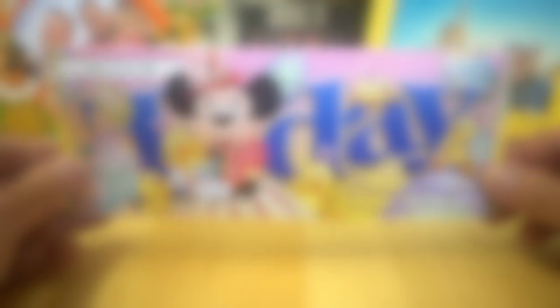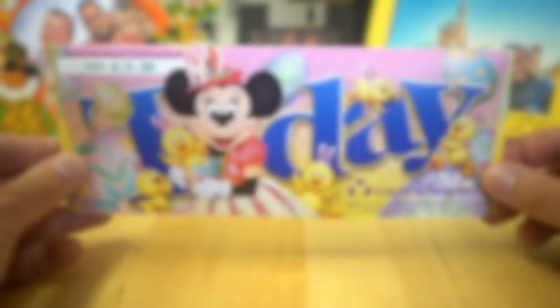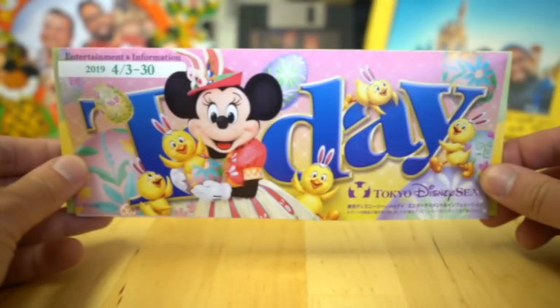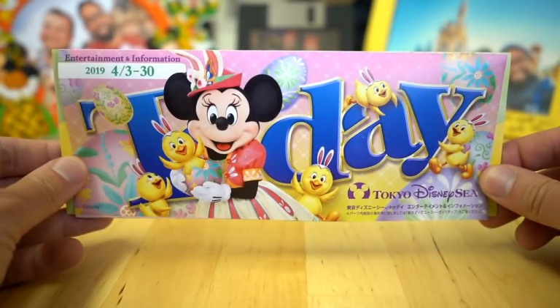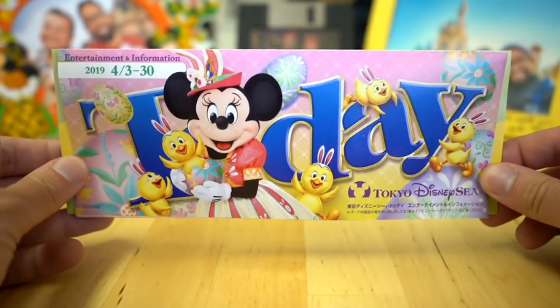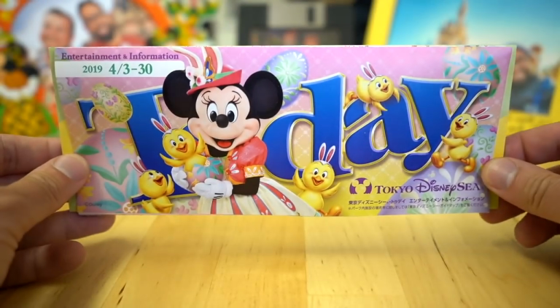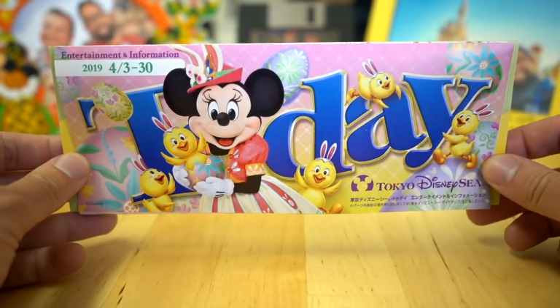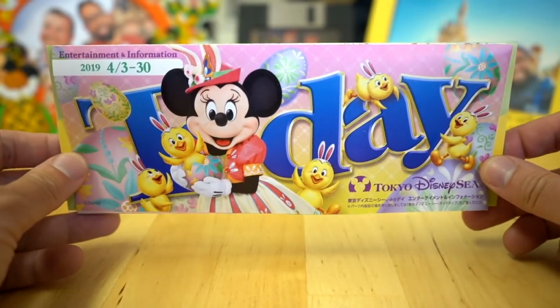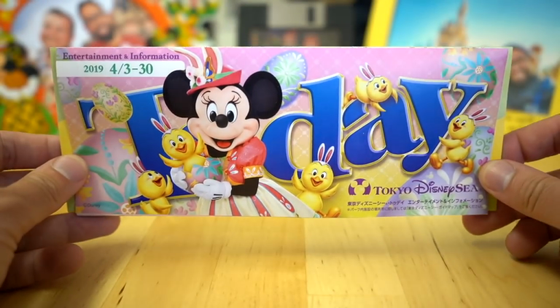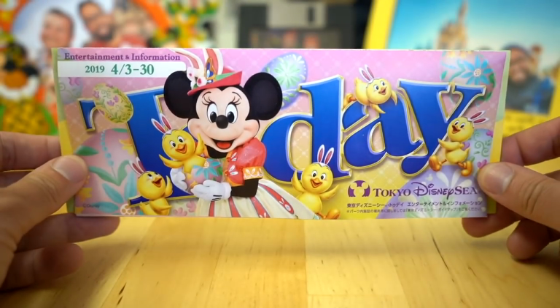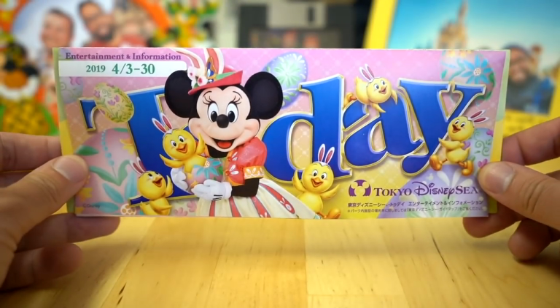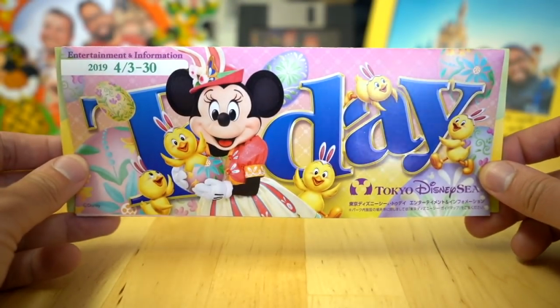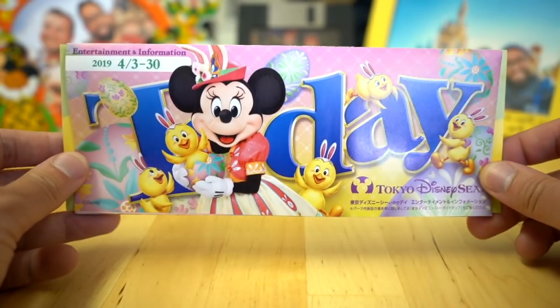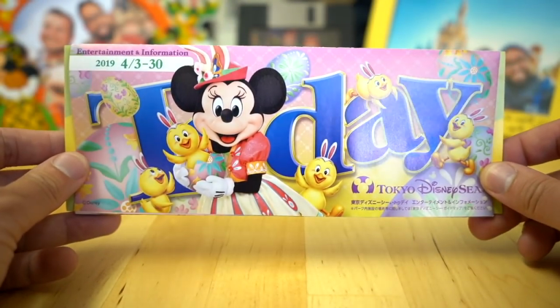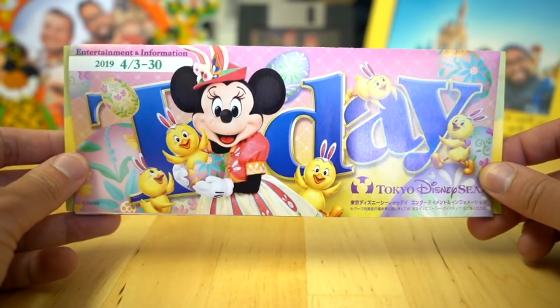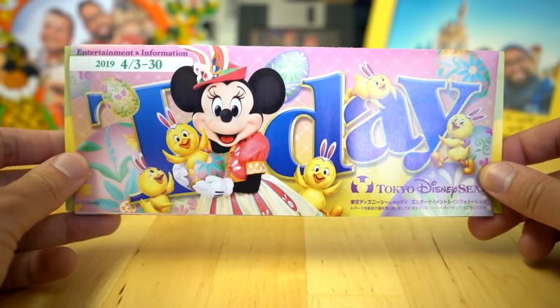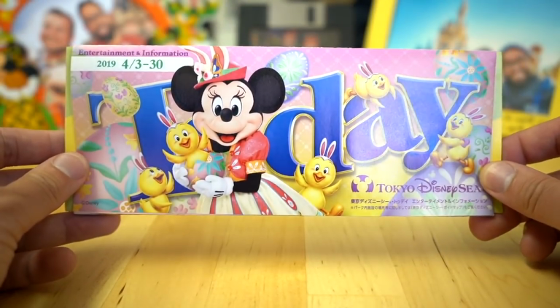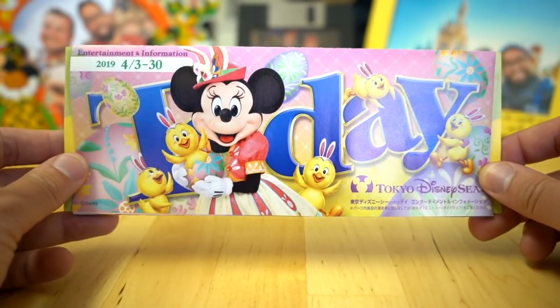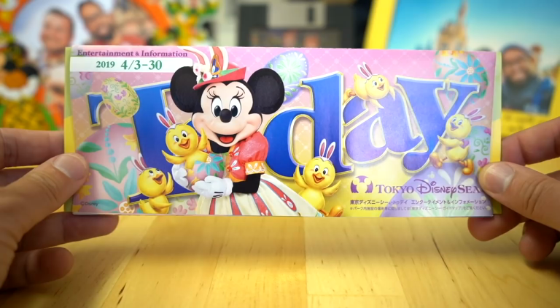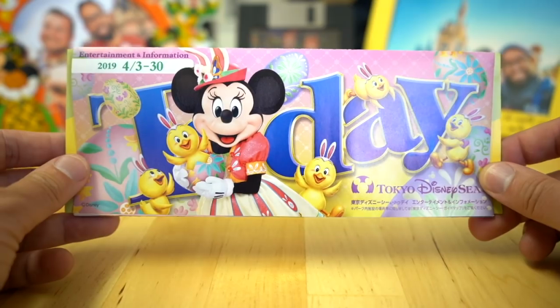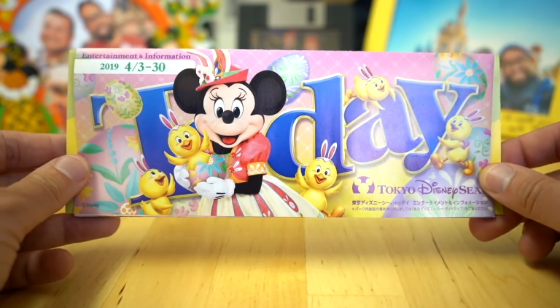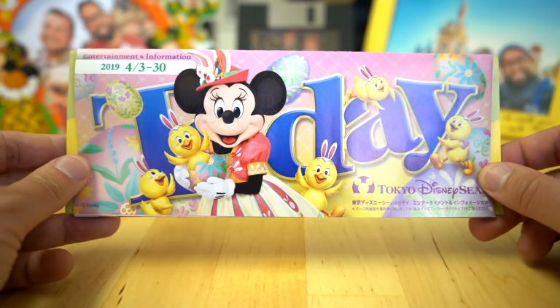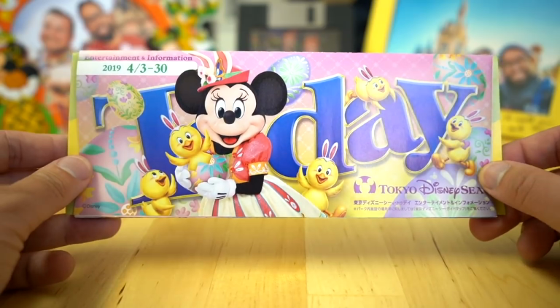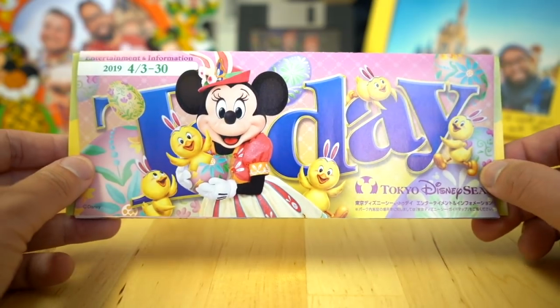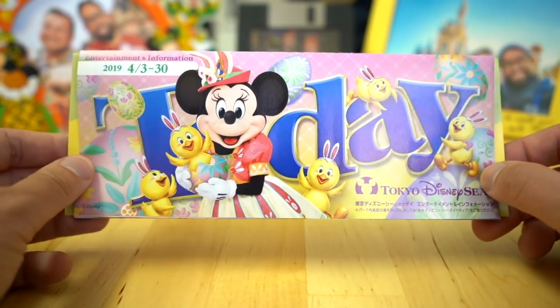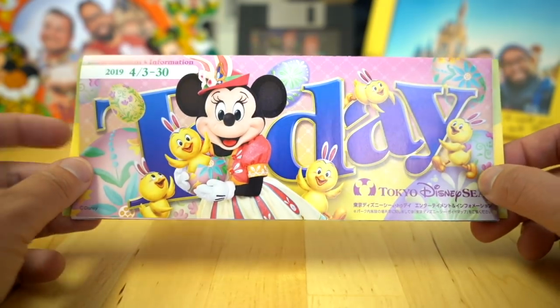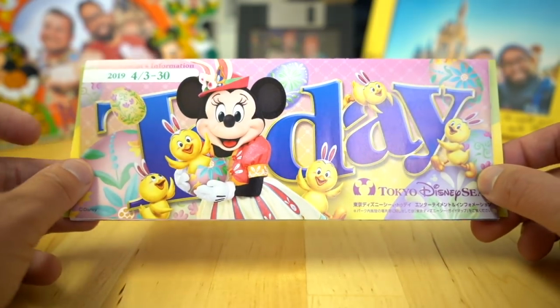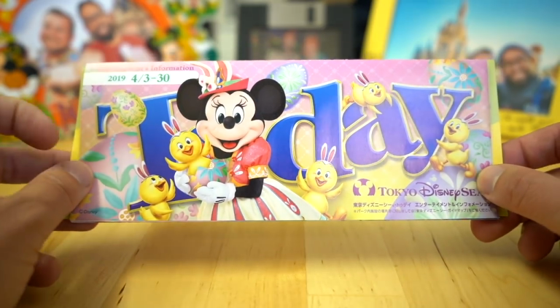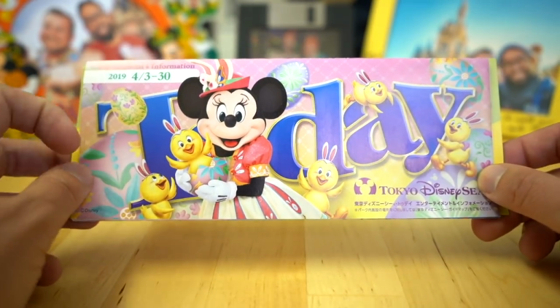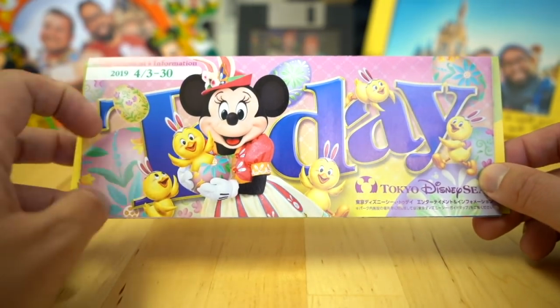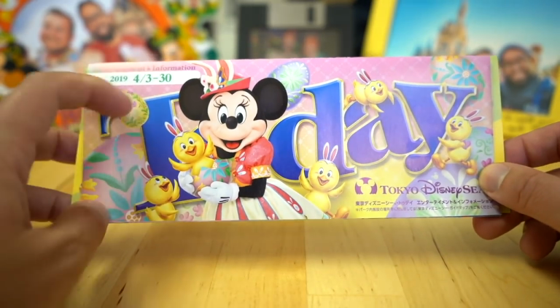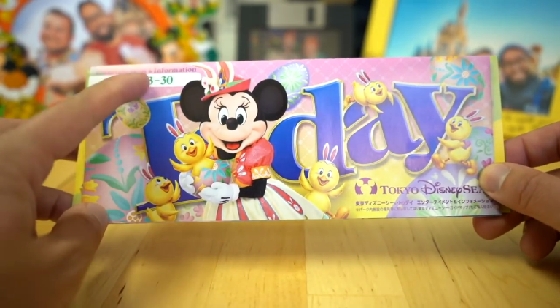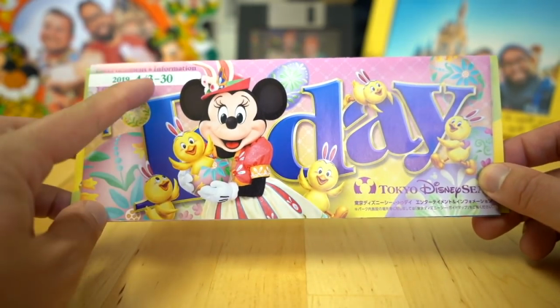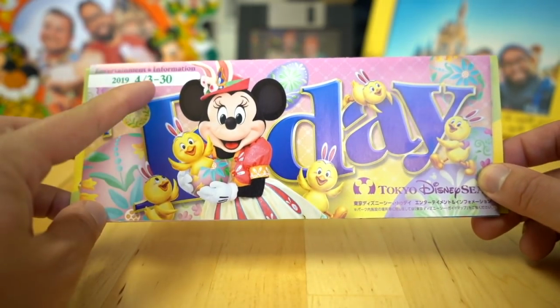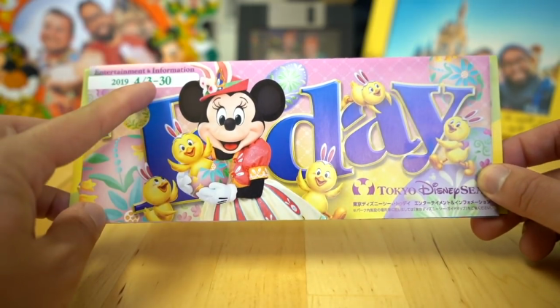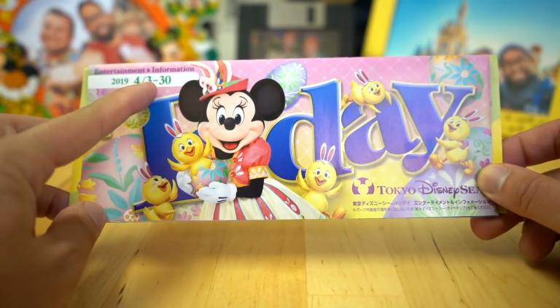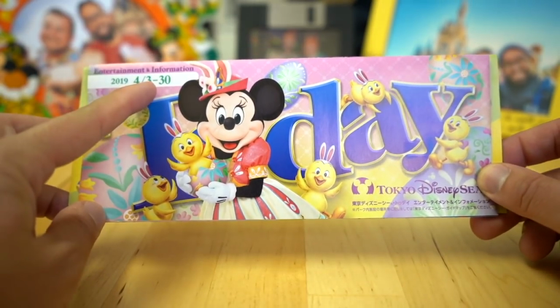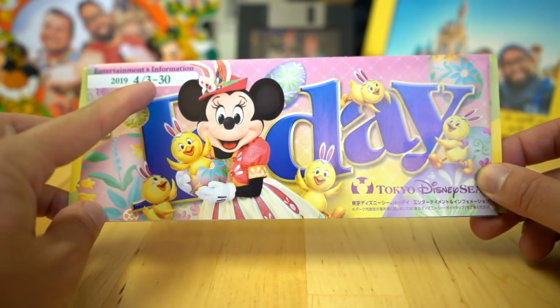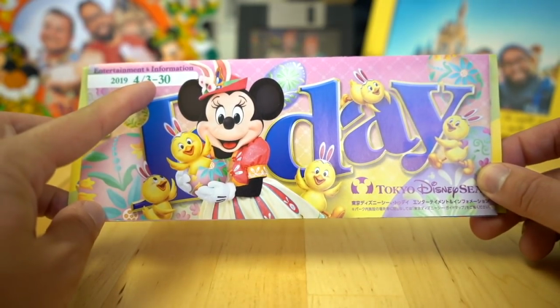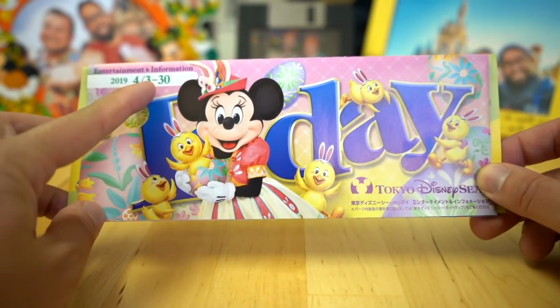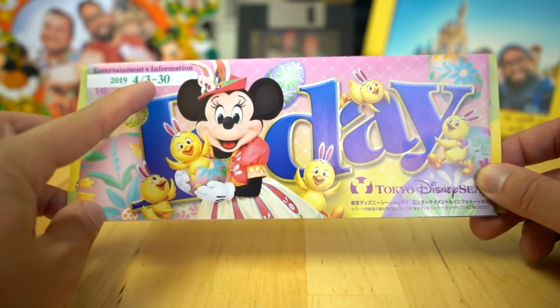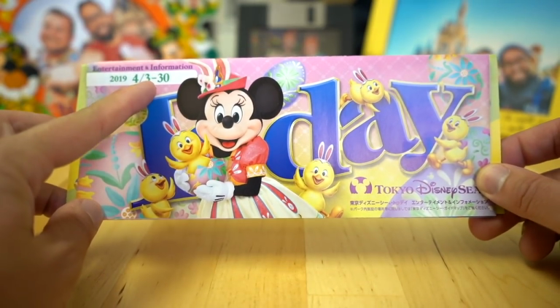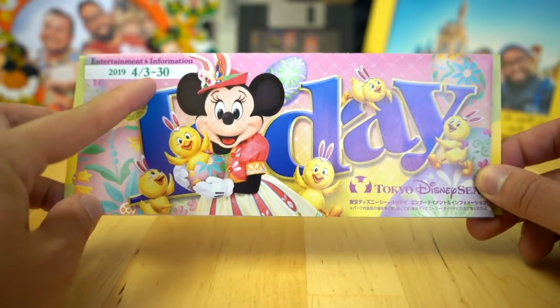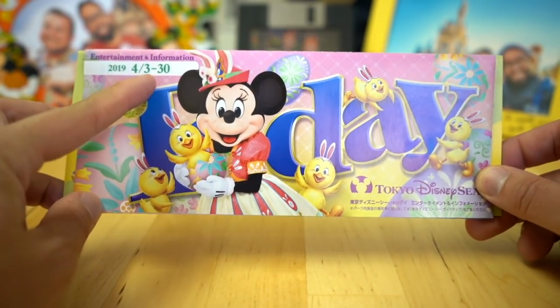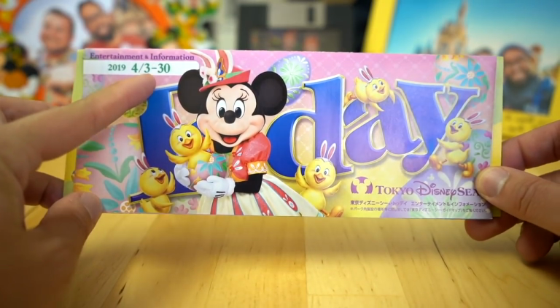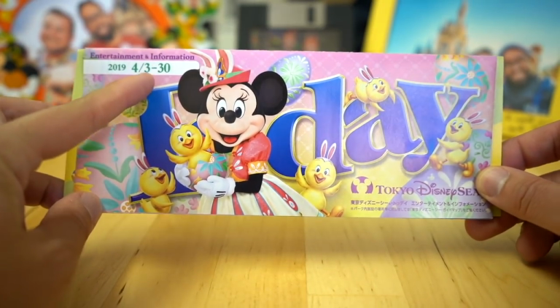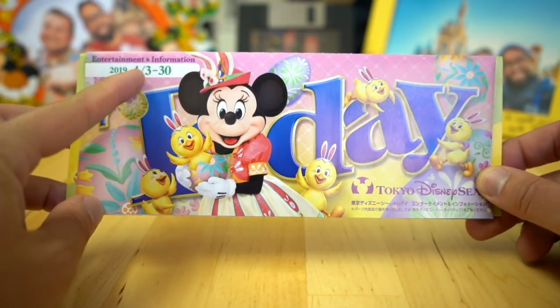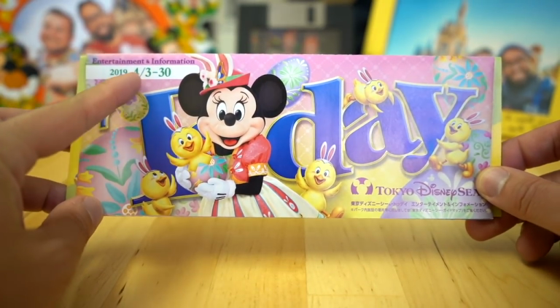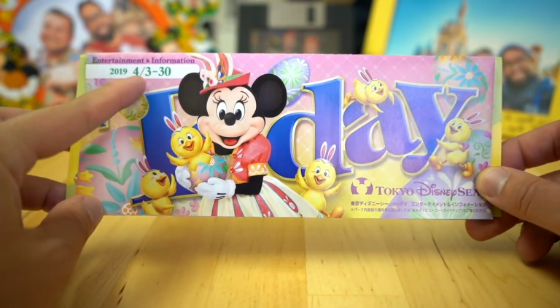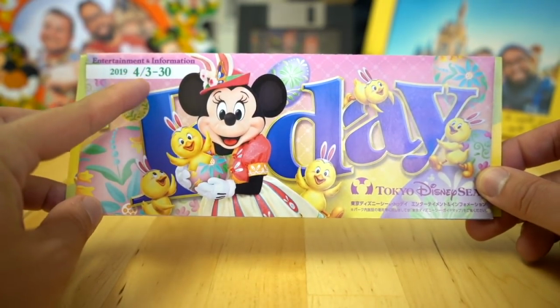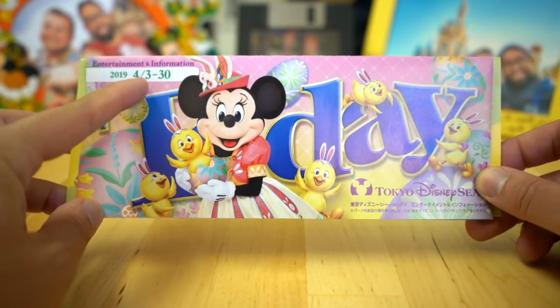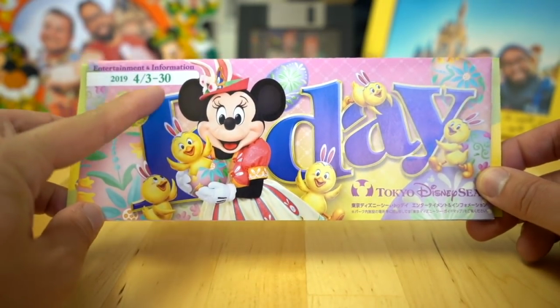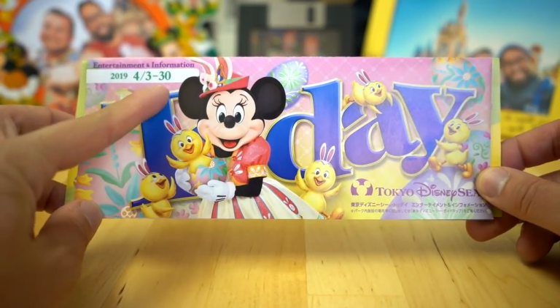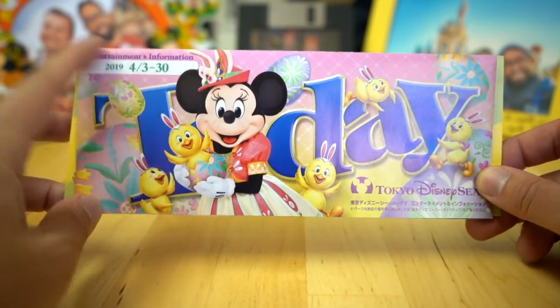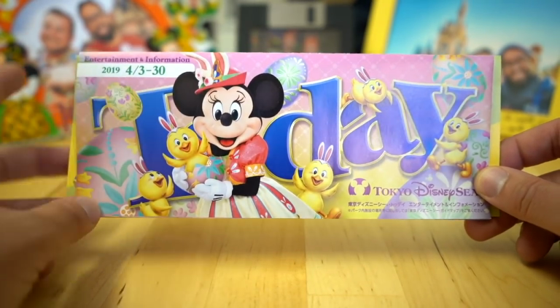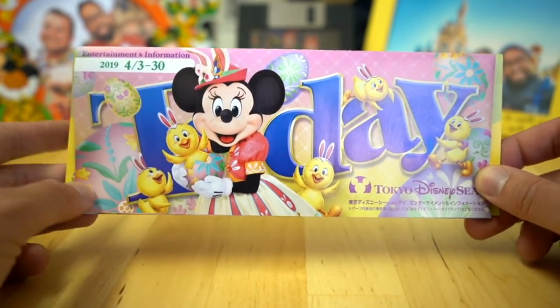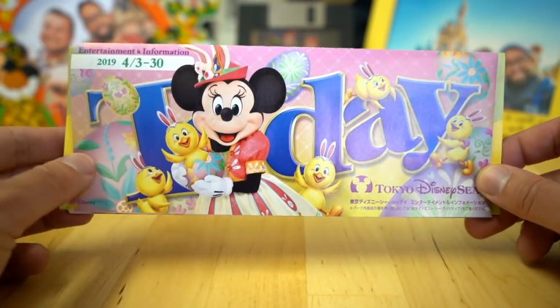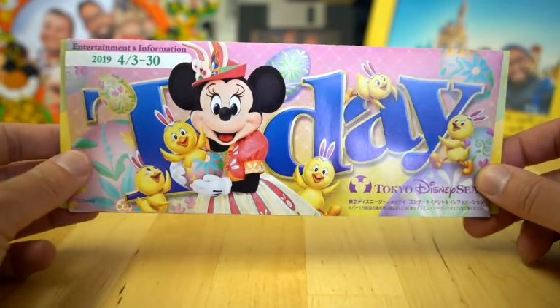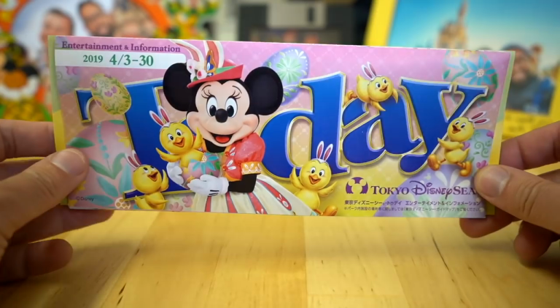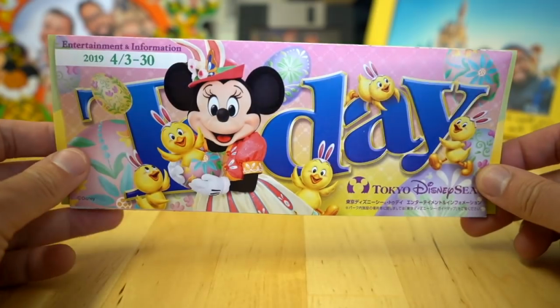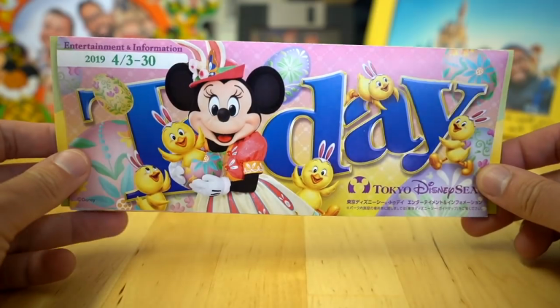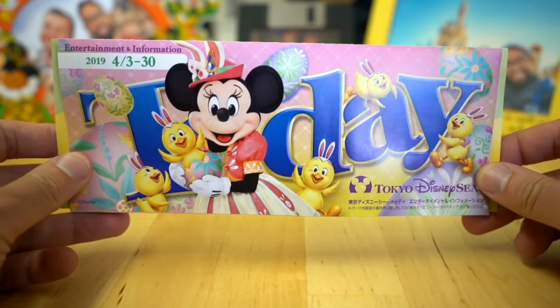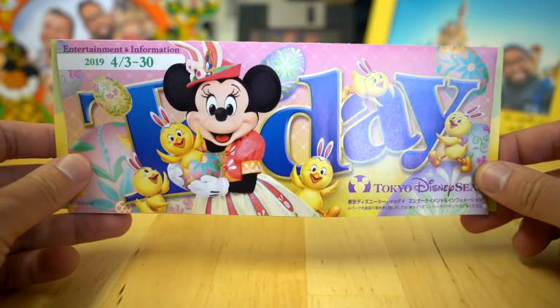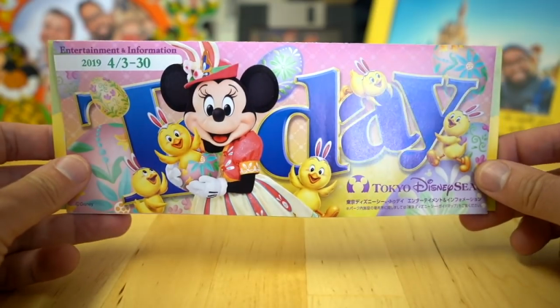Let's take a look at the Today Guide for Tokyo DisneySea for the month of April, so April 3rd until 30th.